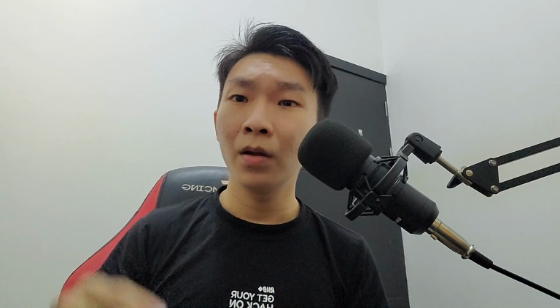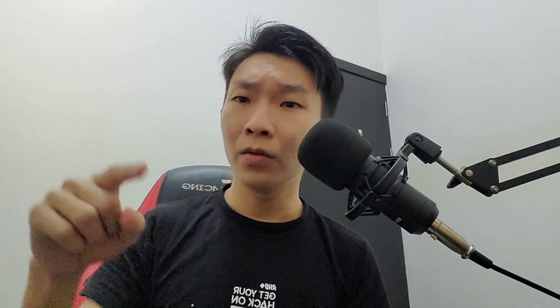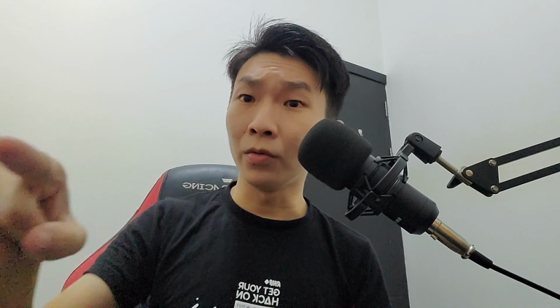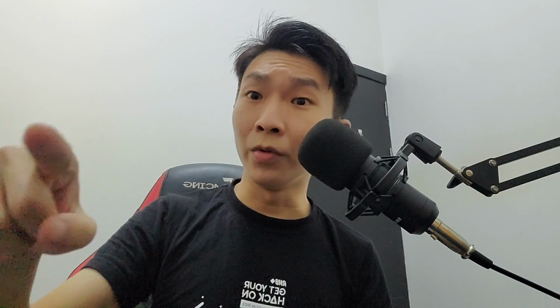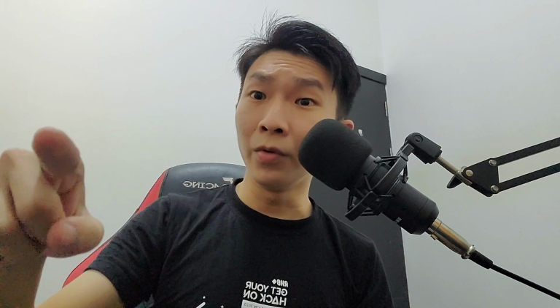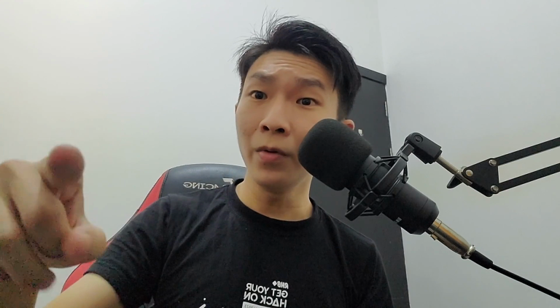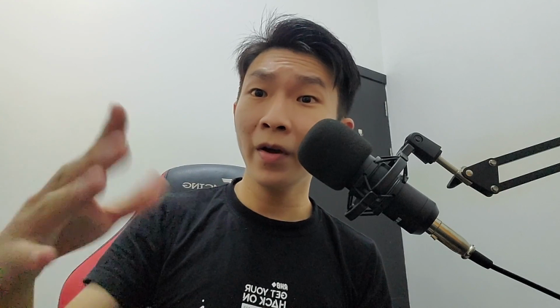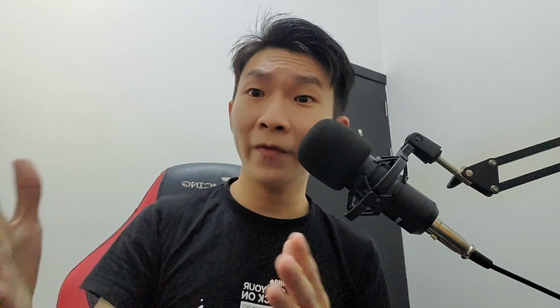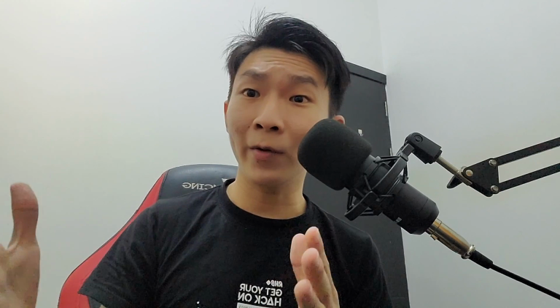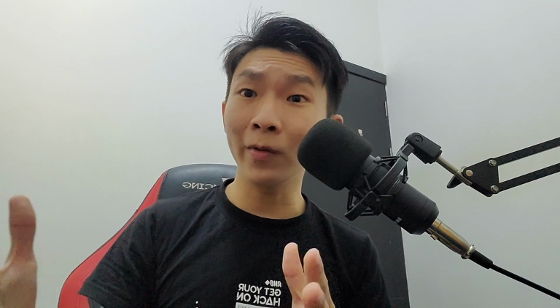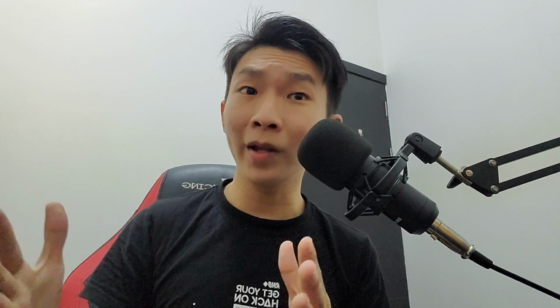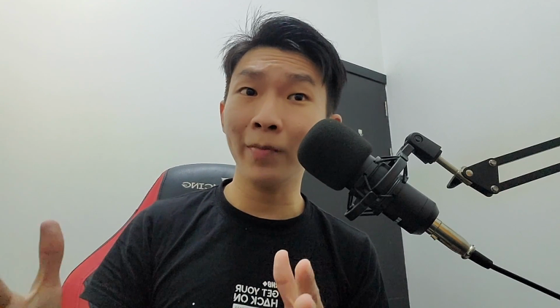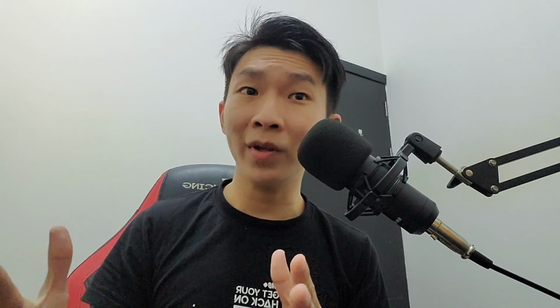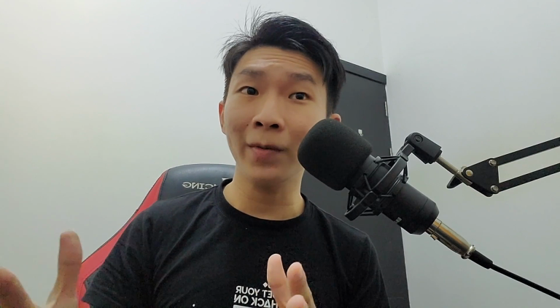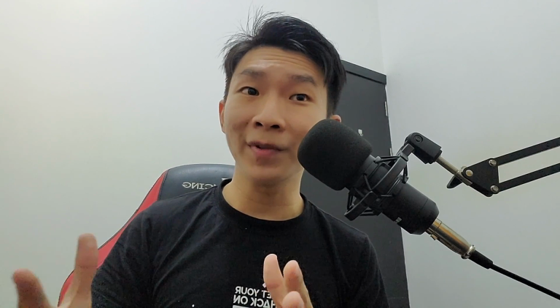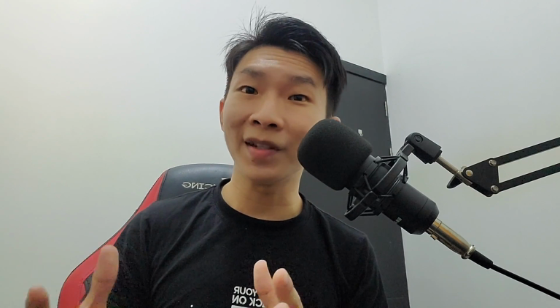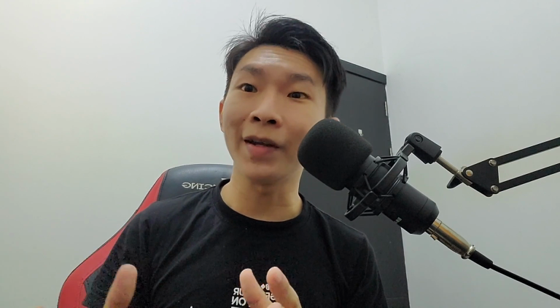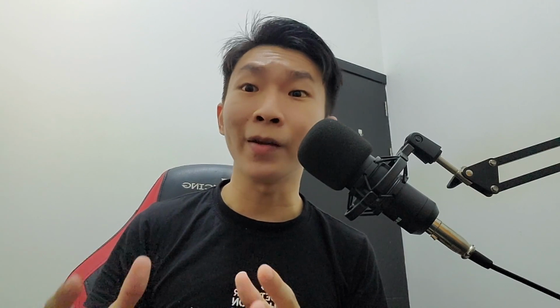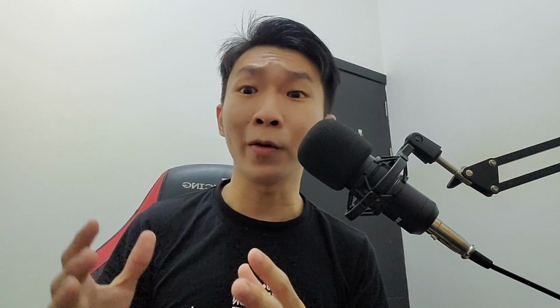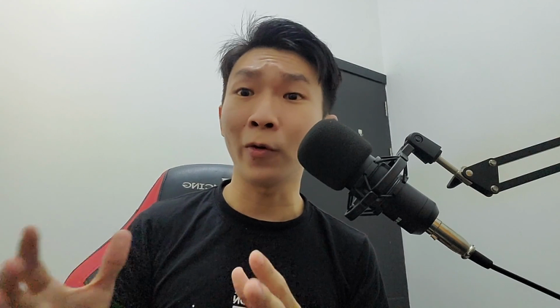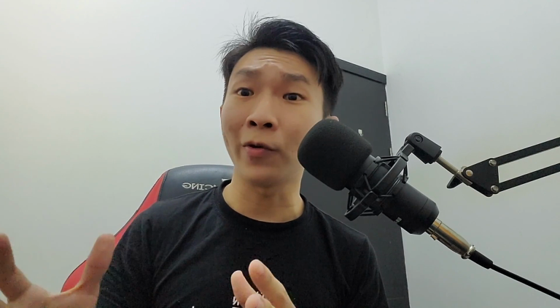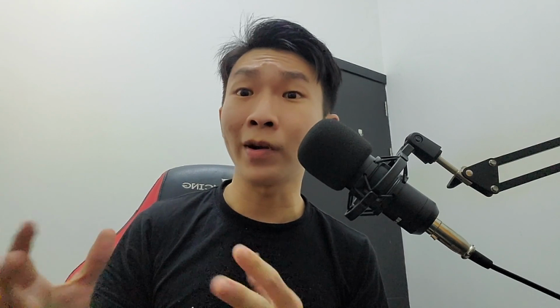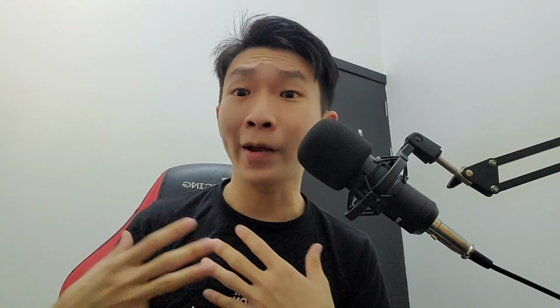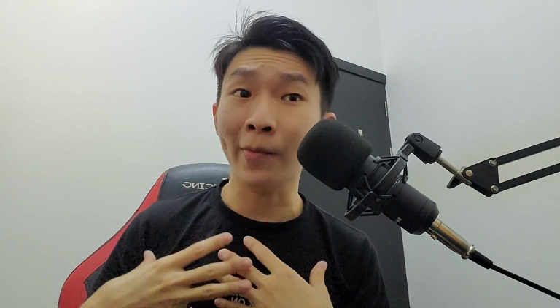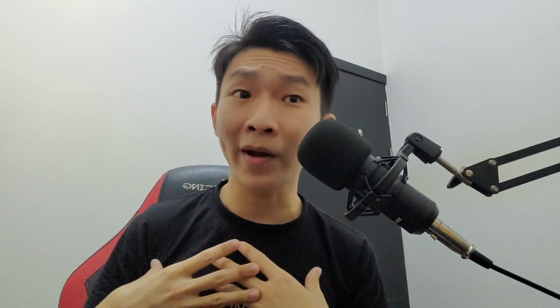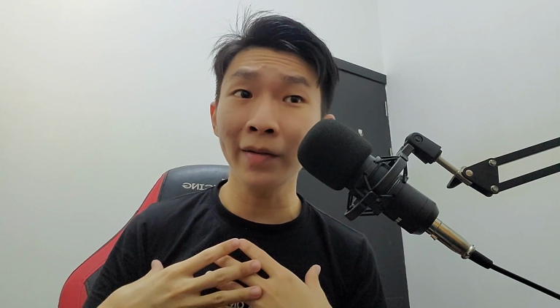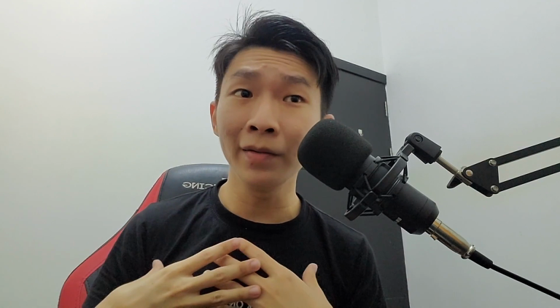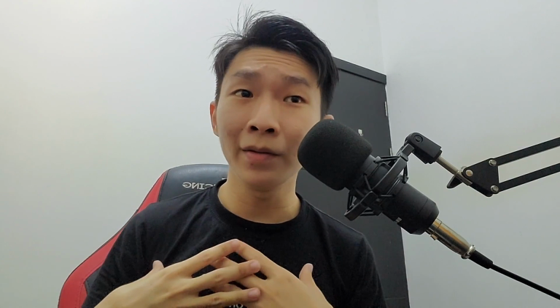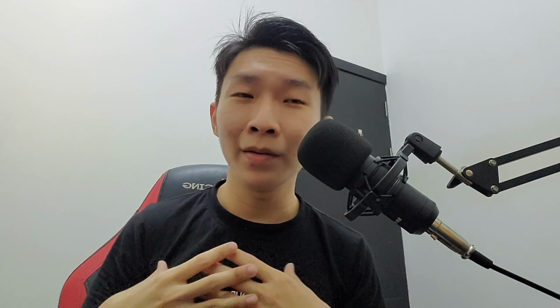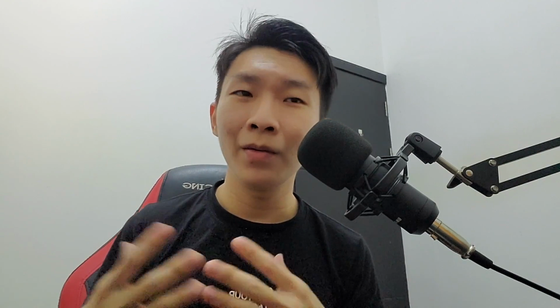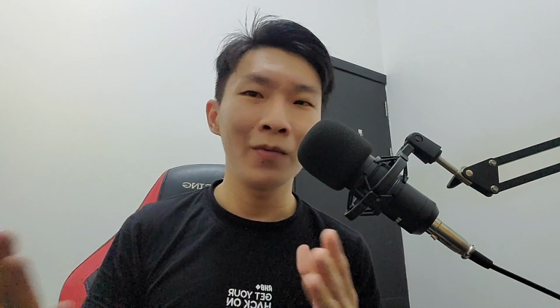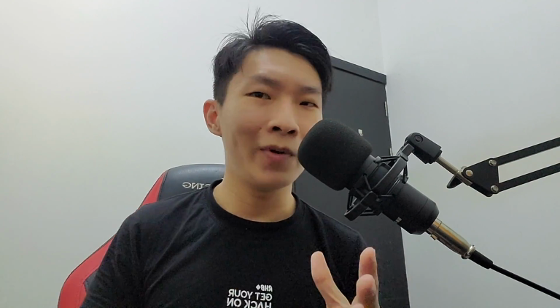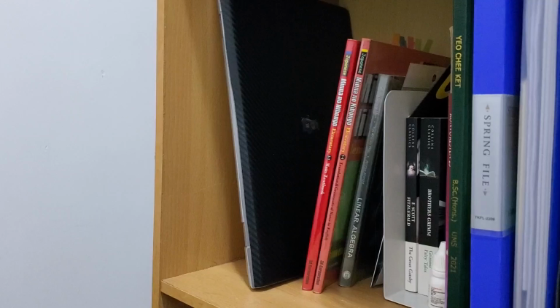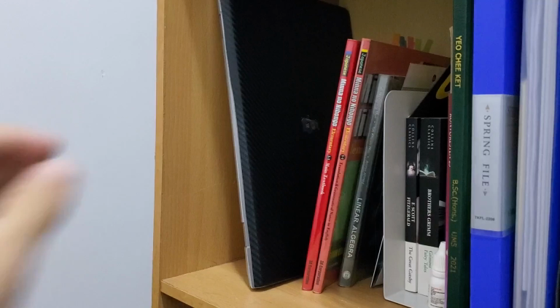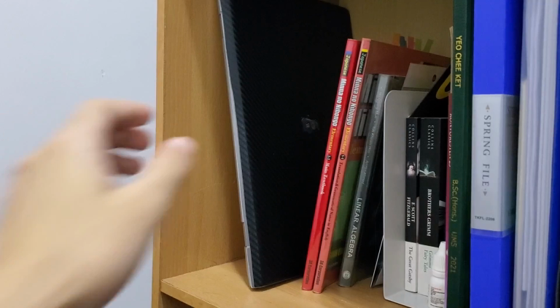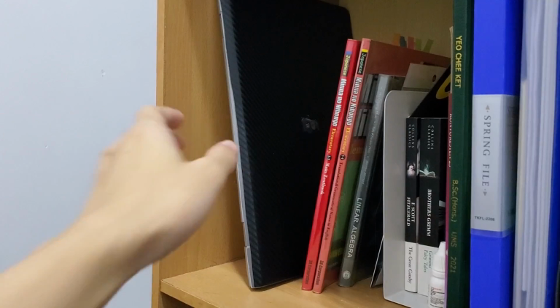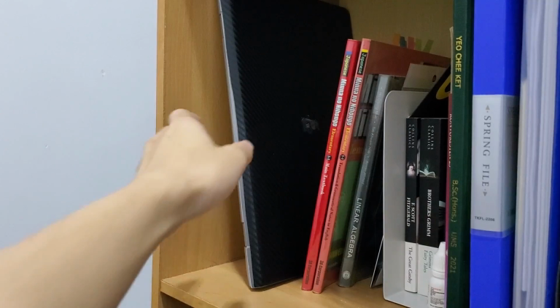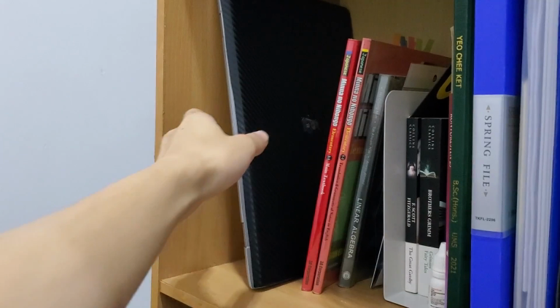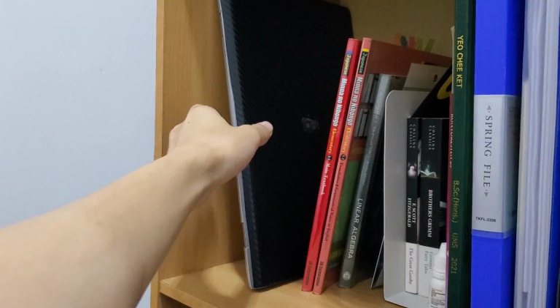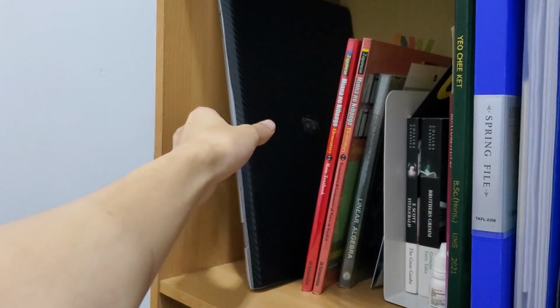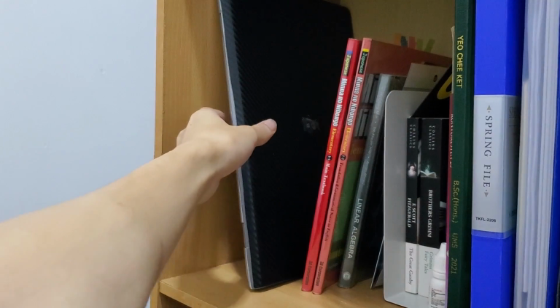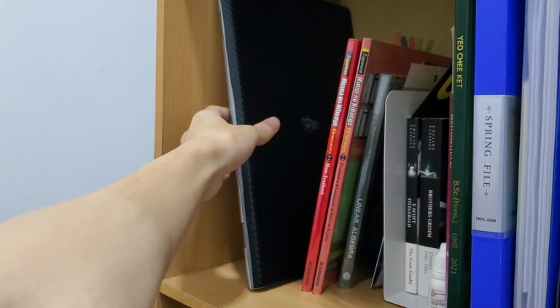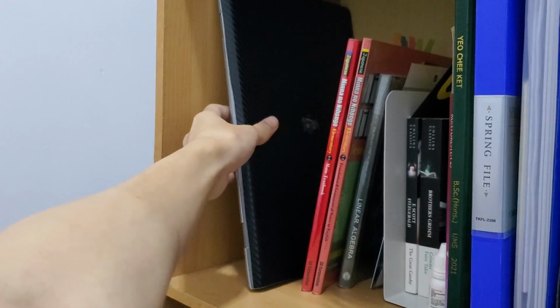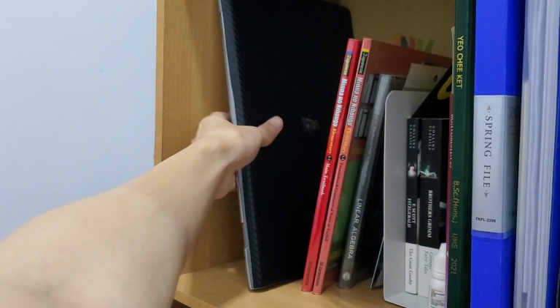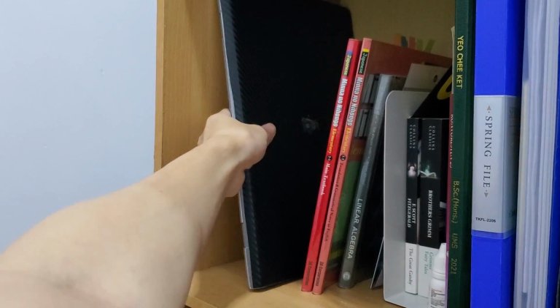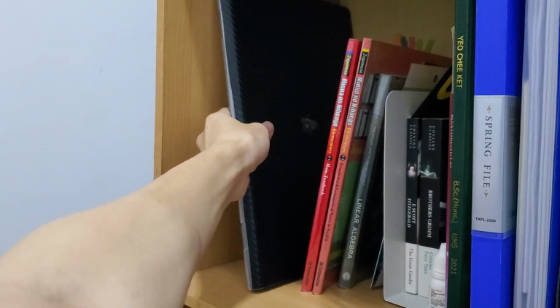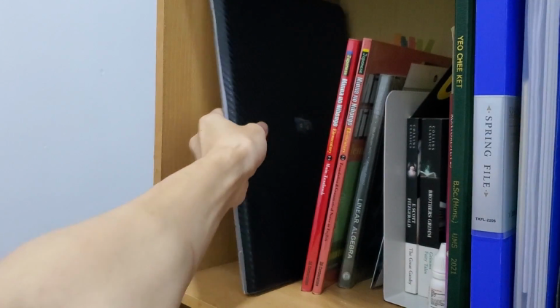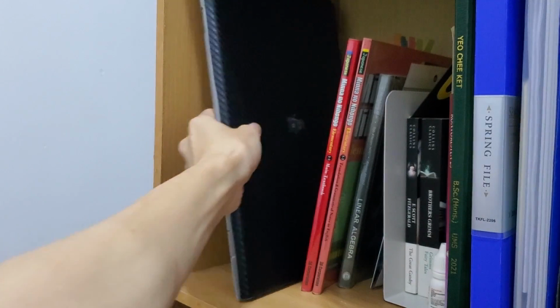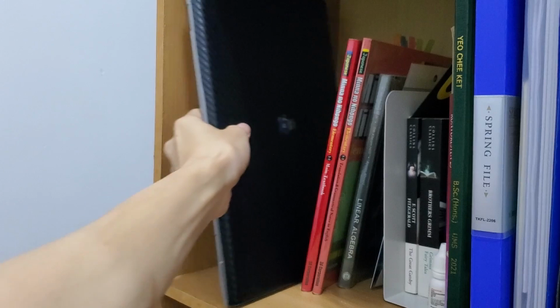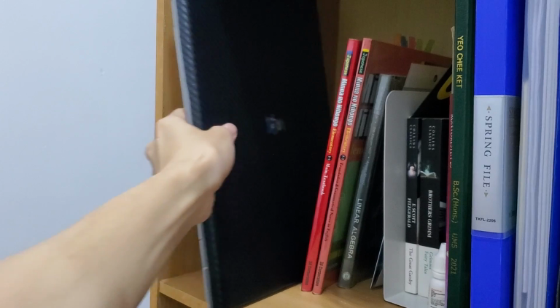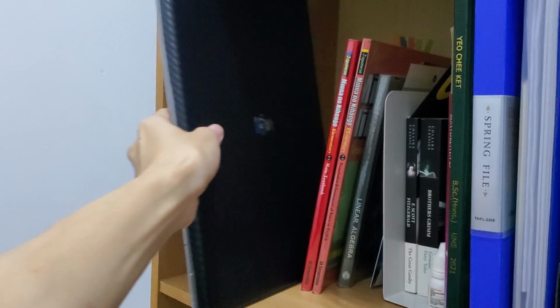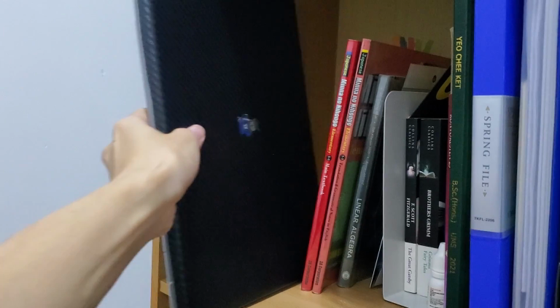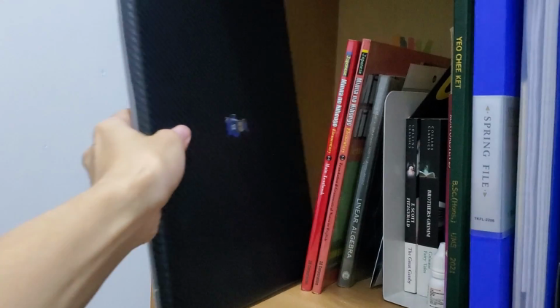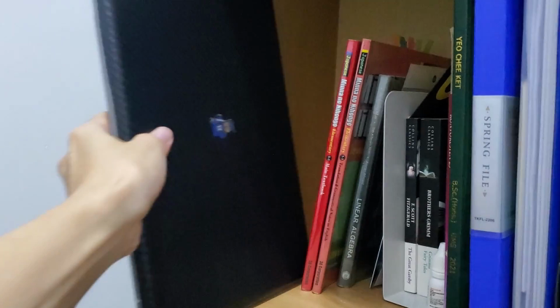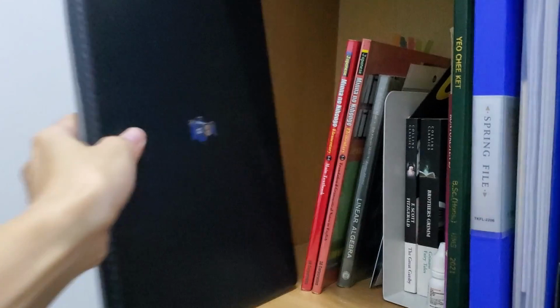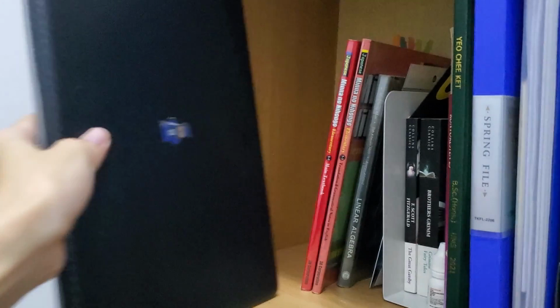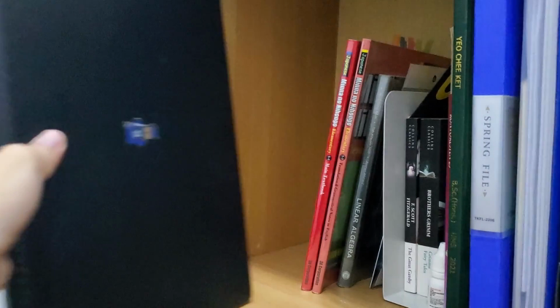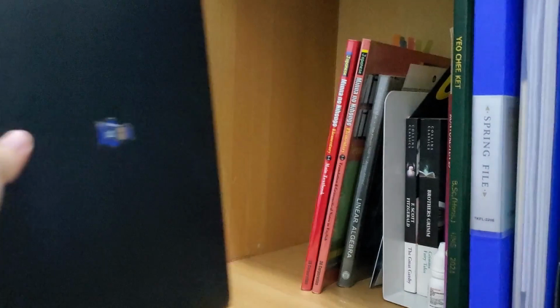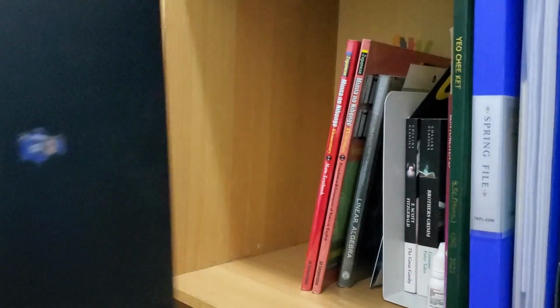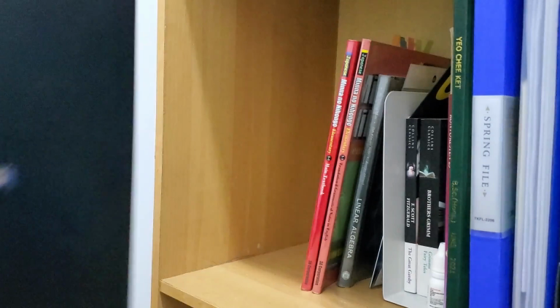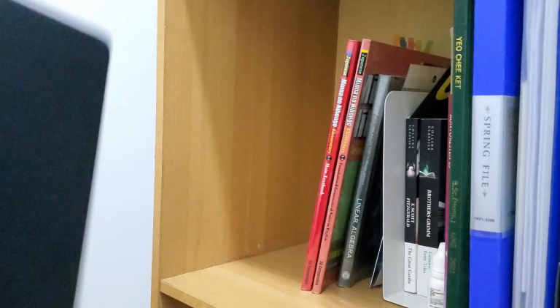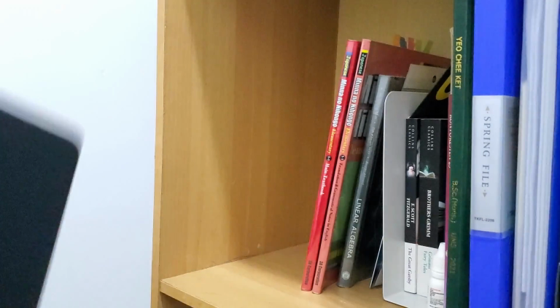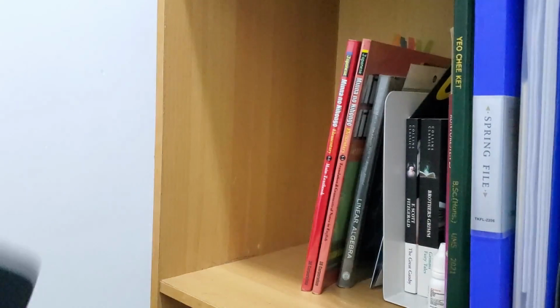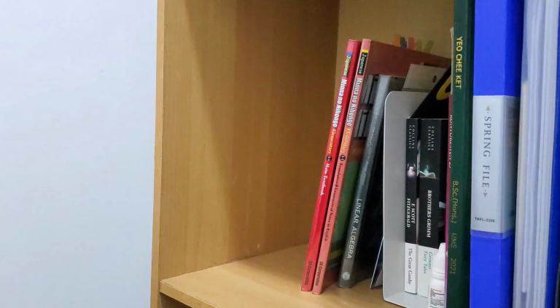Do you have an old laptop sitting in a corner like mine? Let's turn it into a home server for cheap or even free.